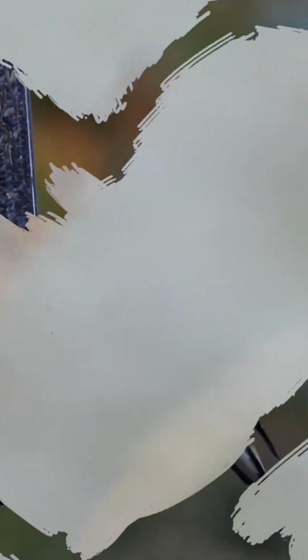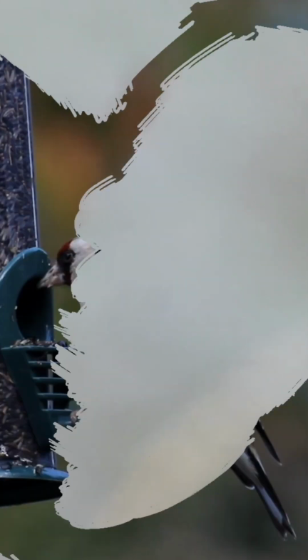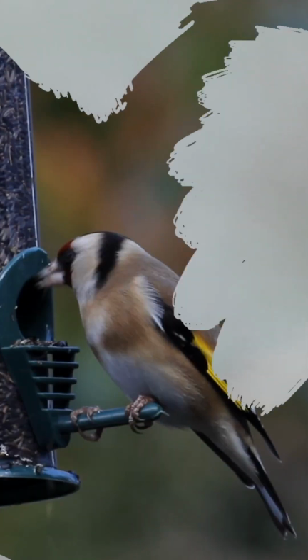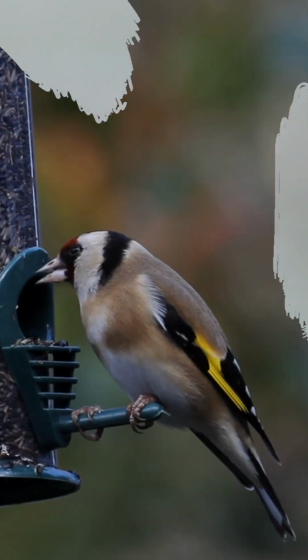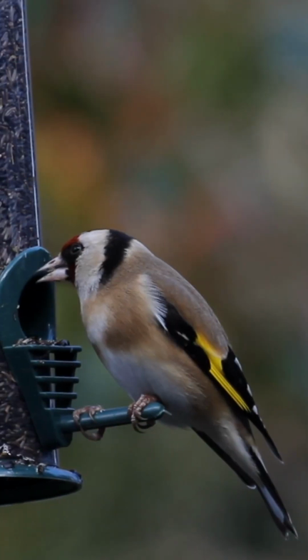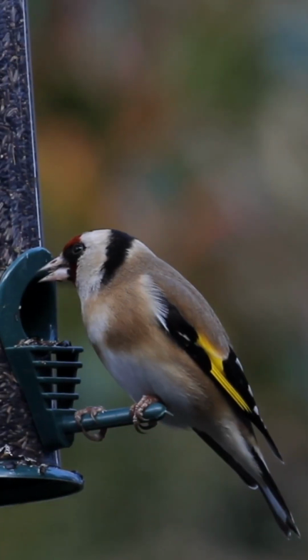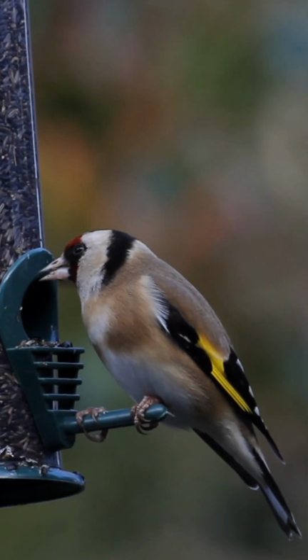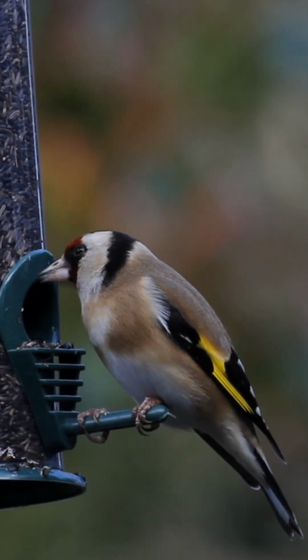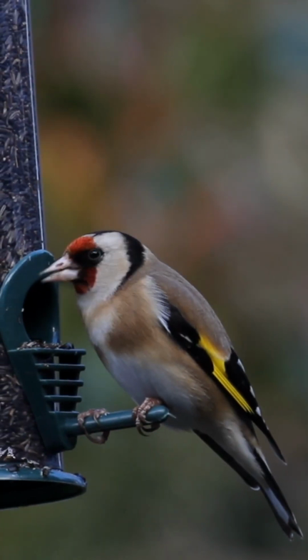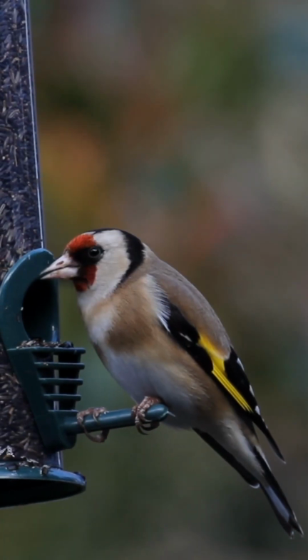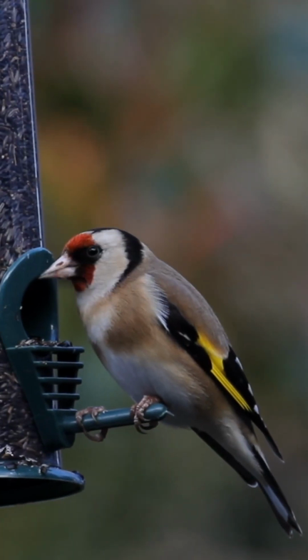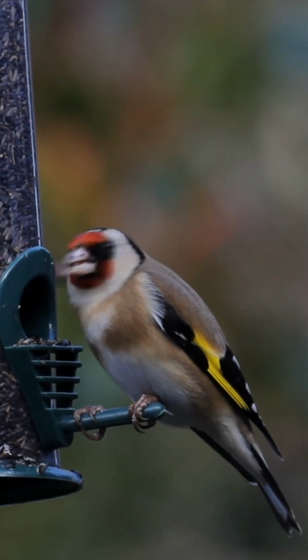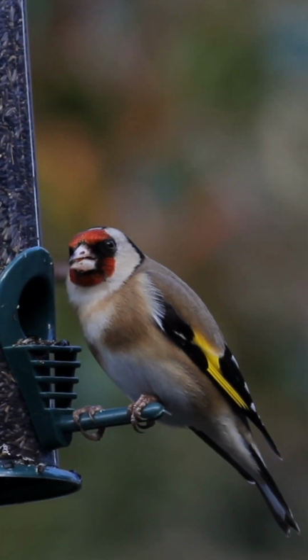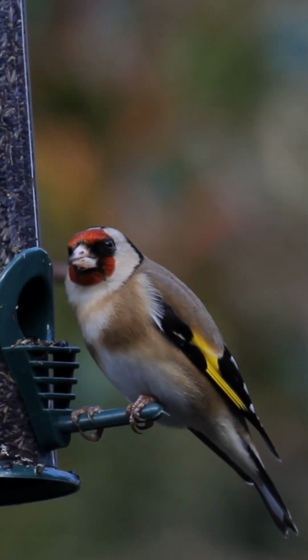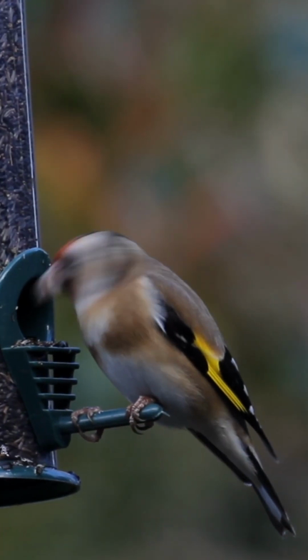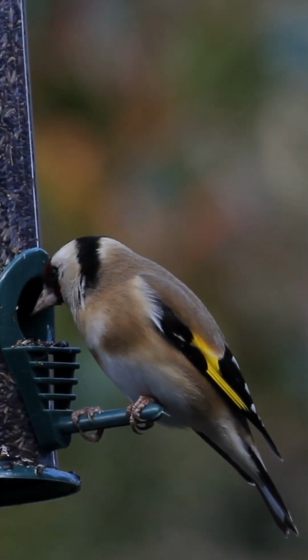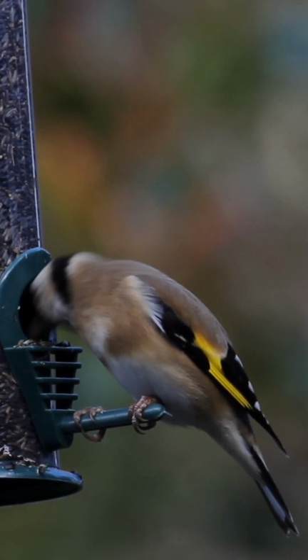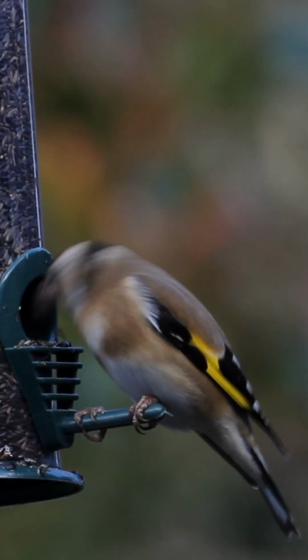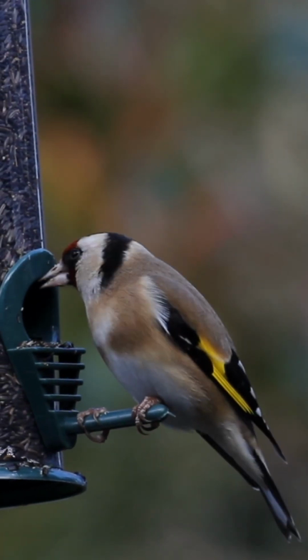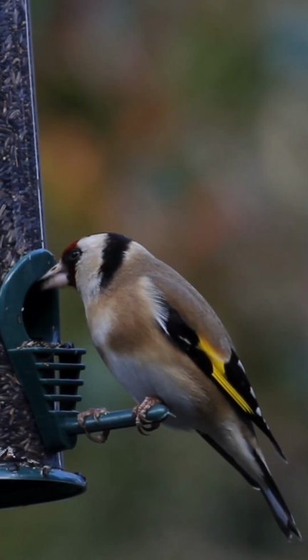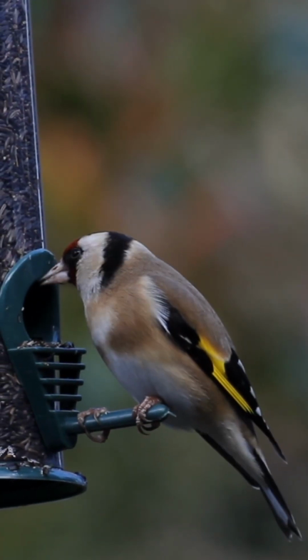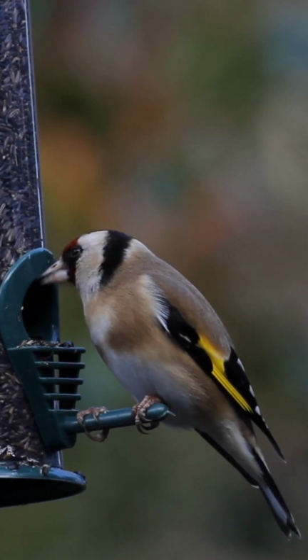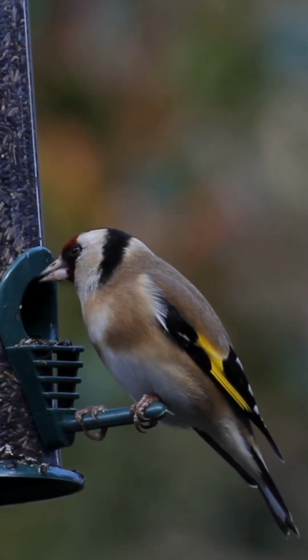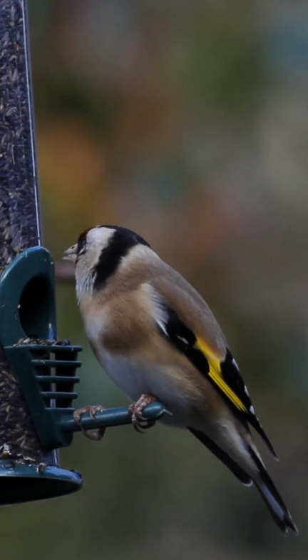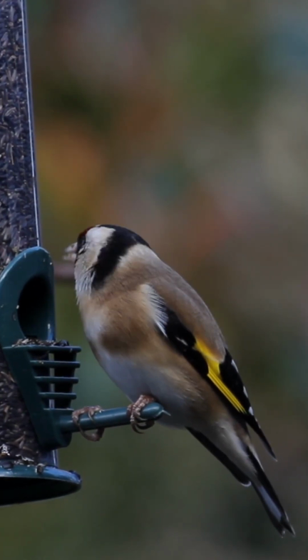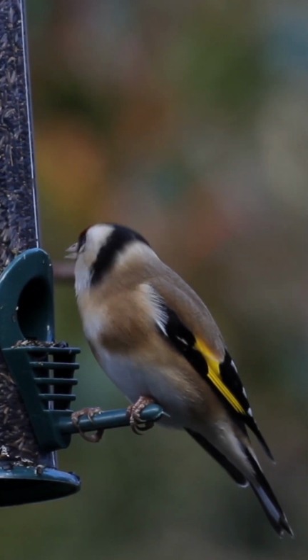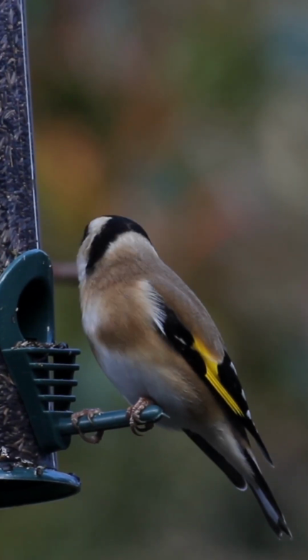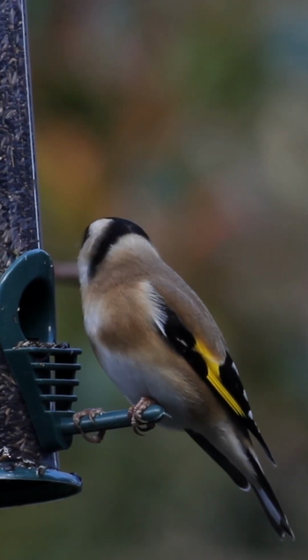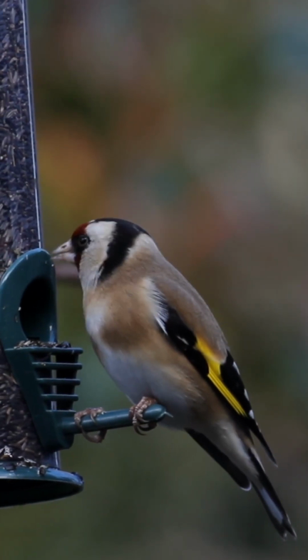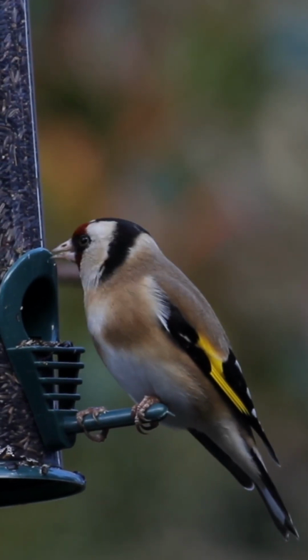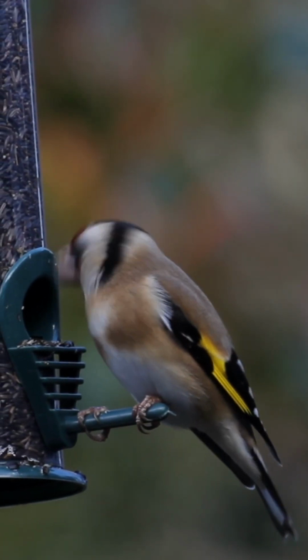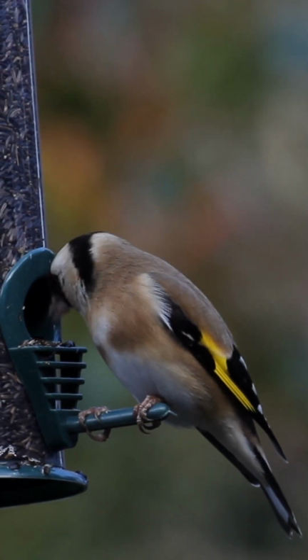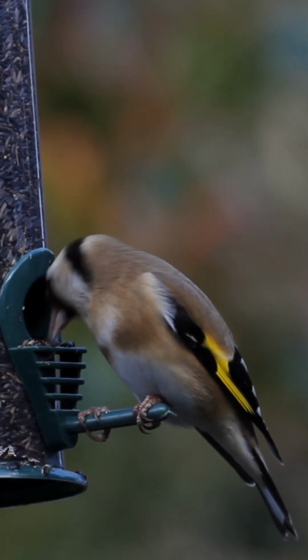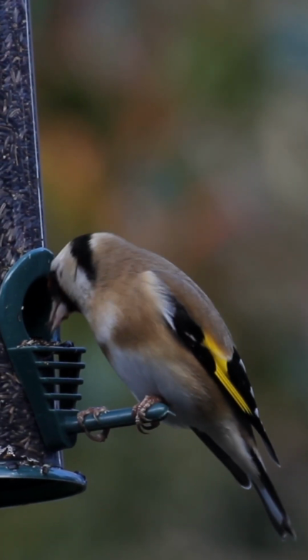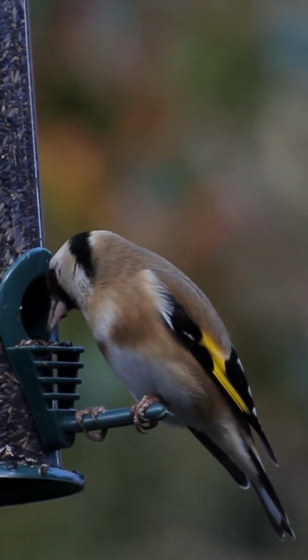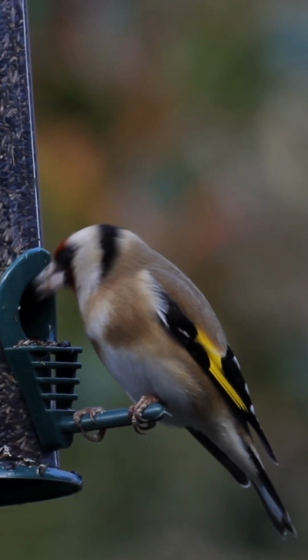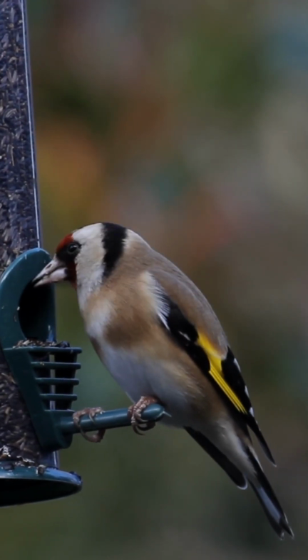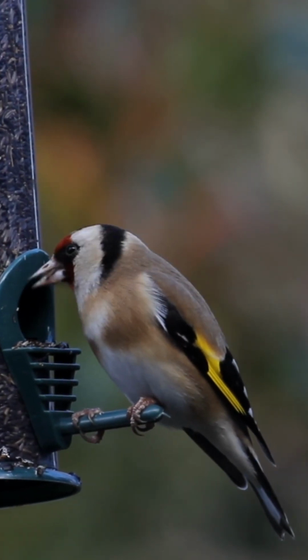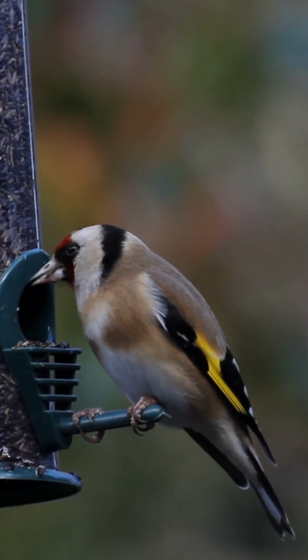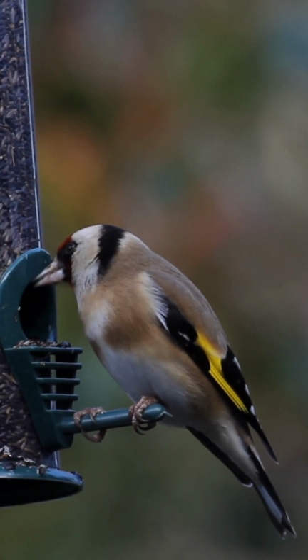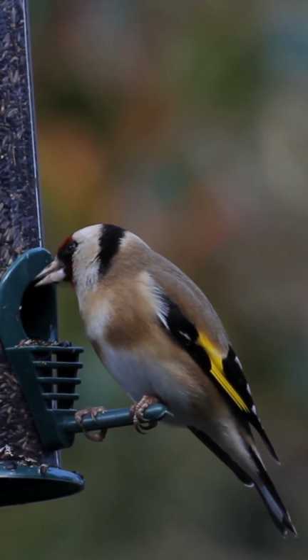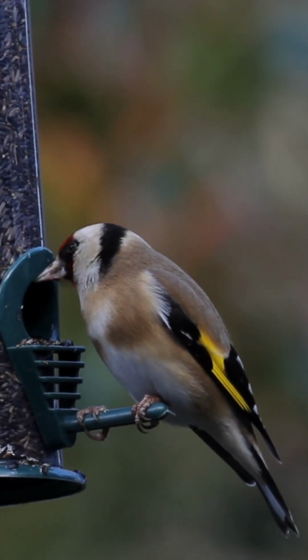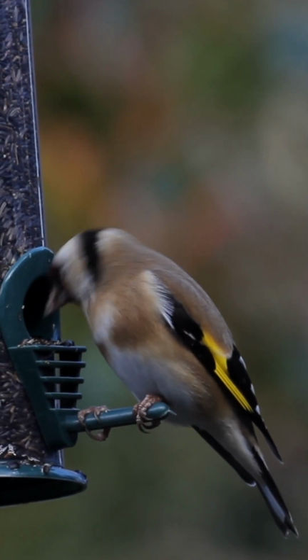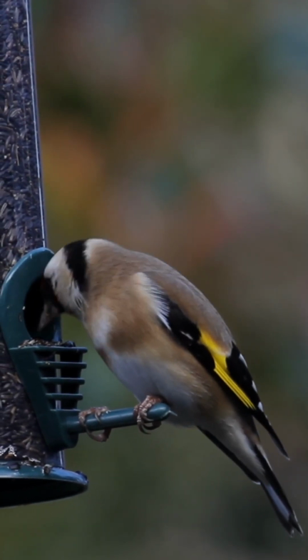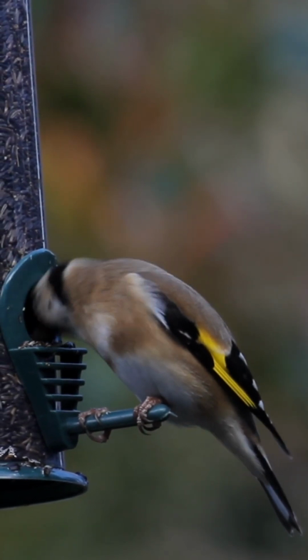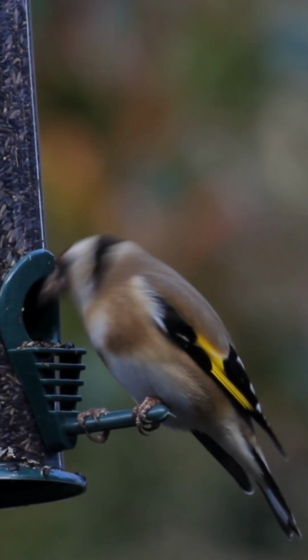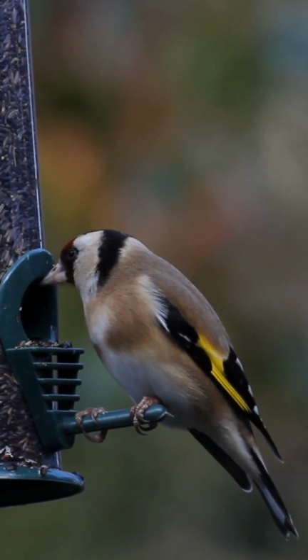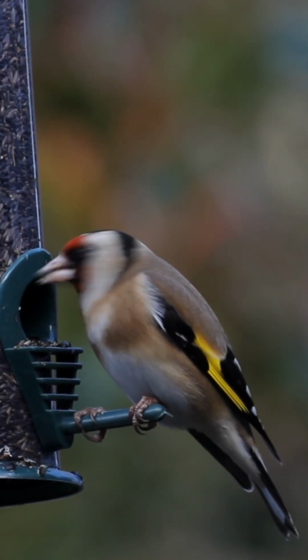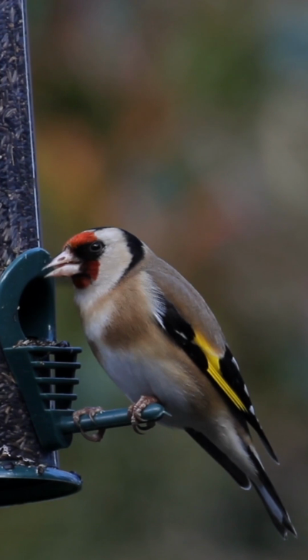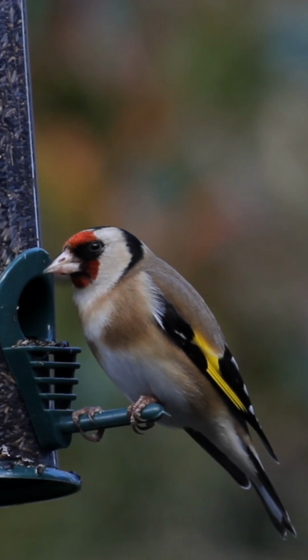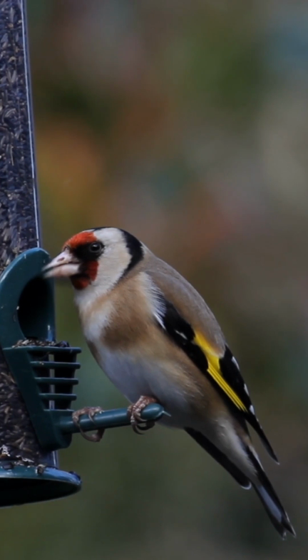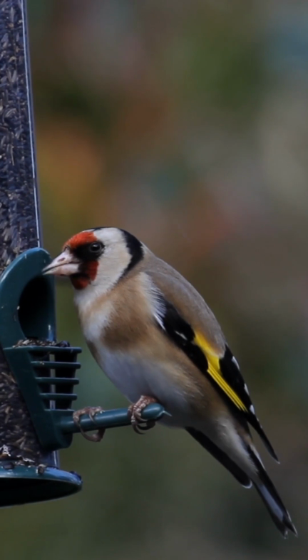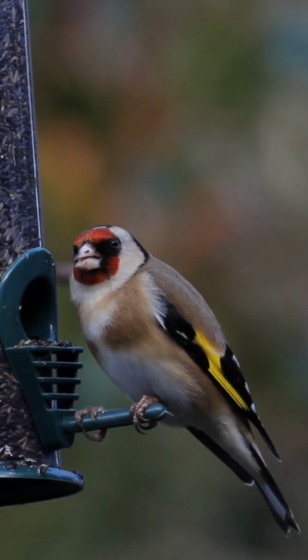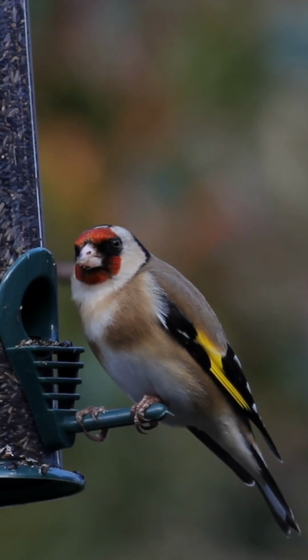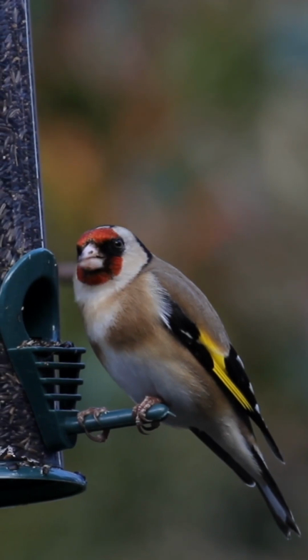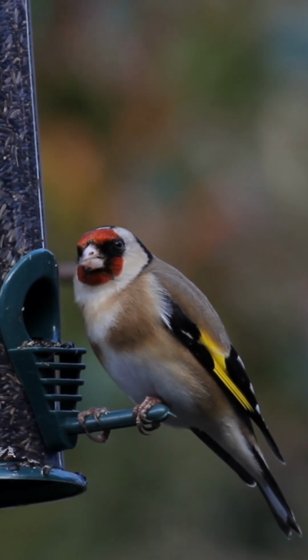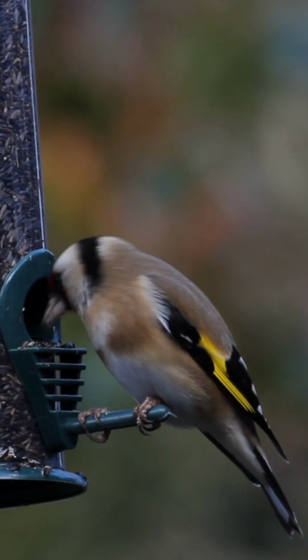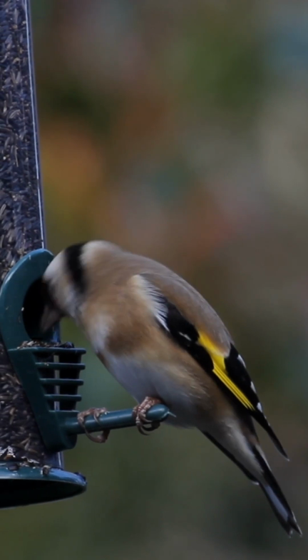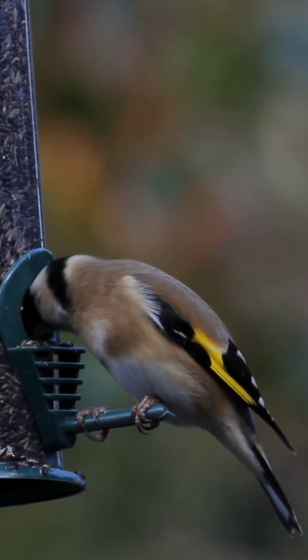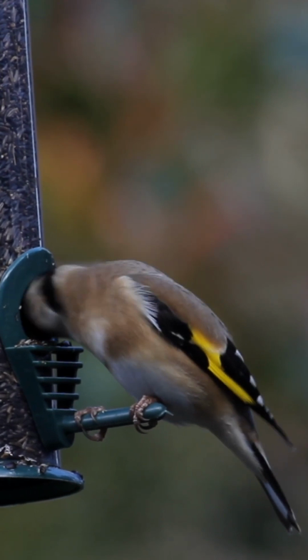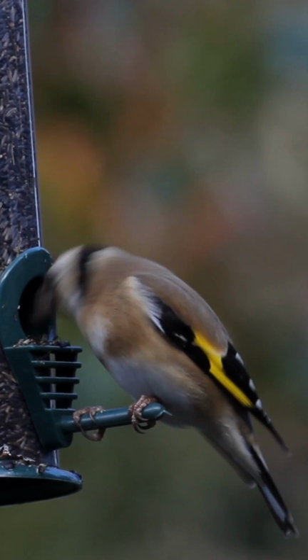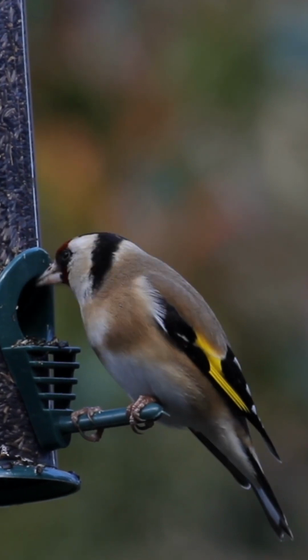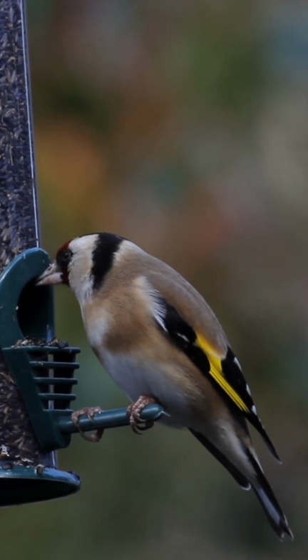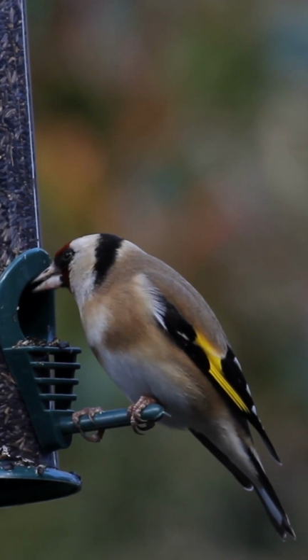However, they now appear in their greatest numbers in urban environments due to the availability of bird feeders.